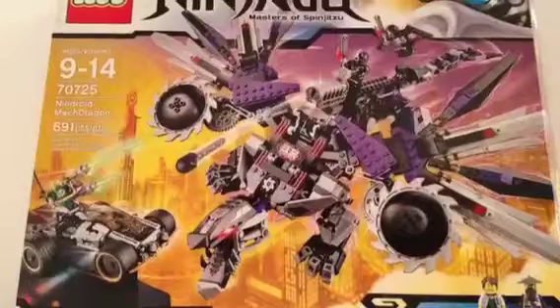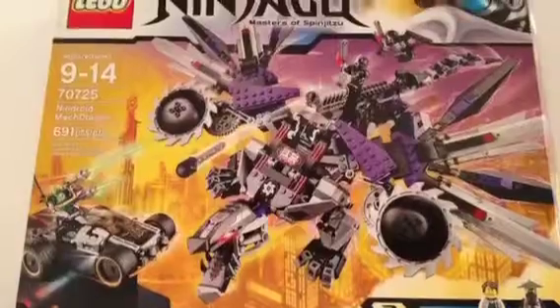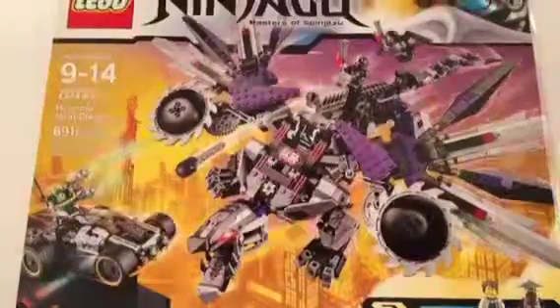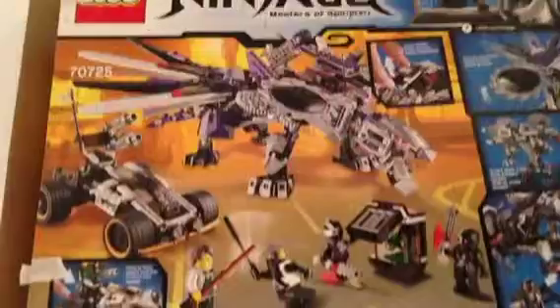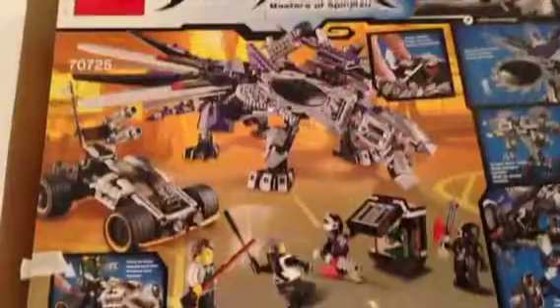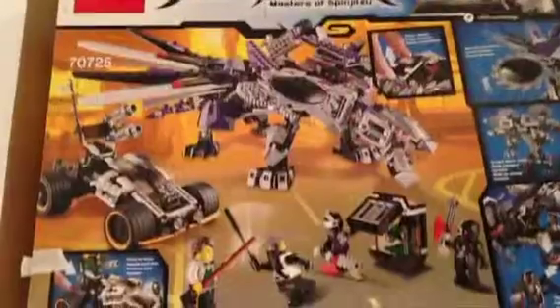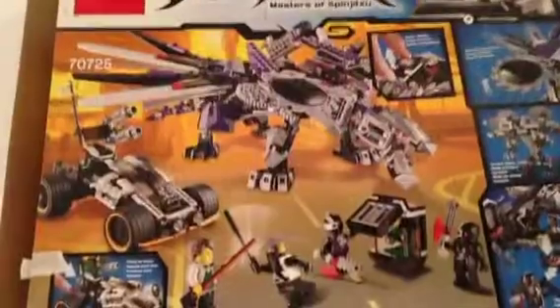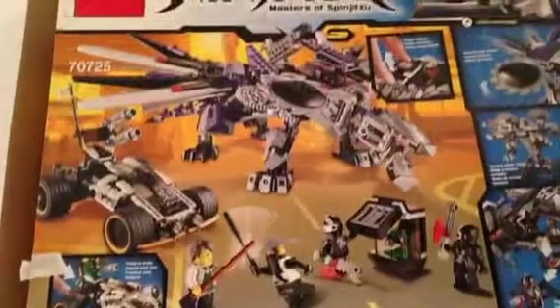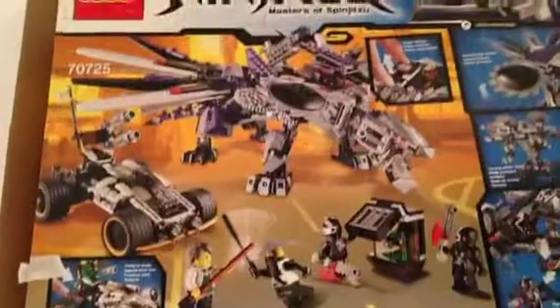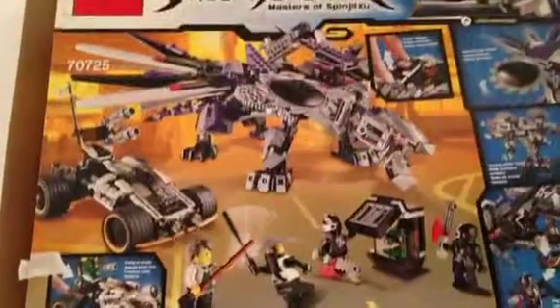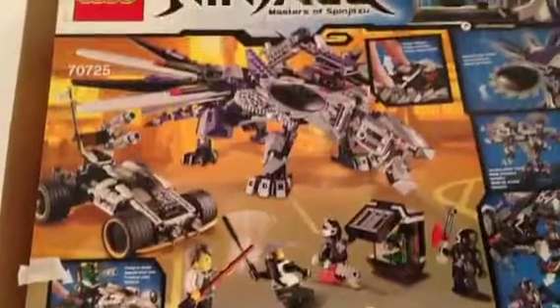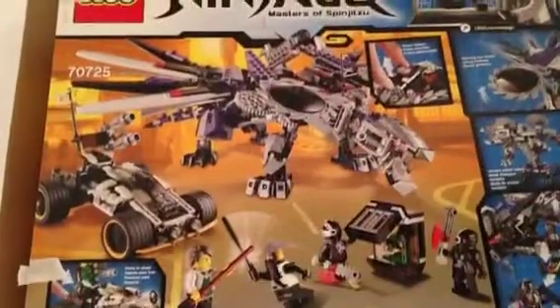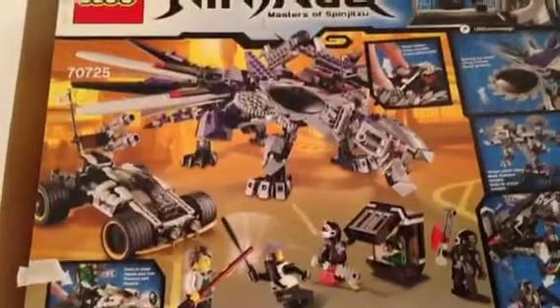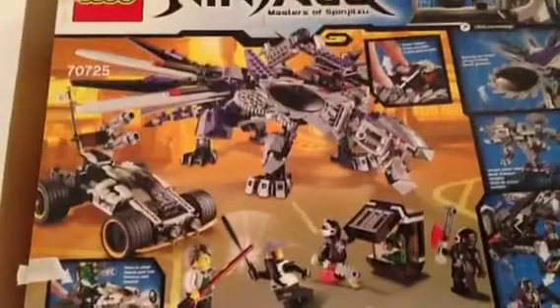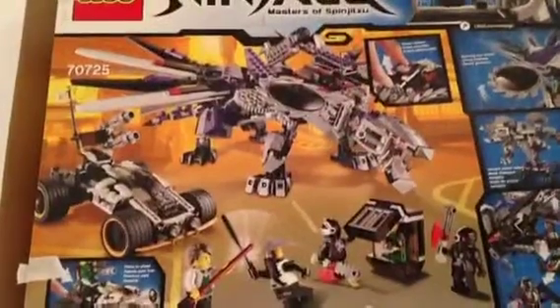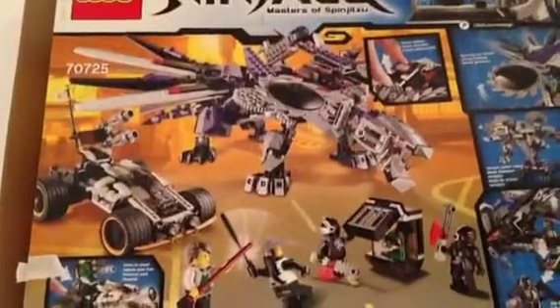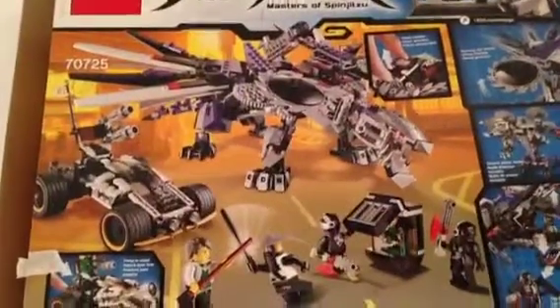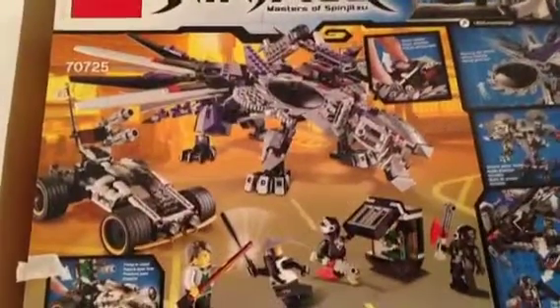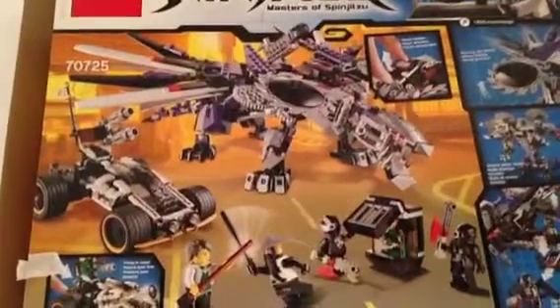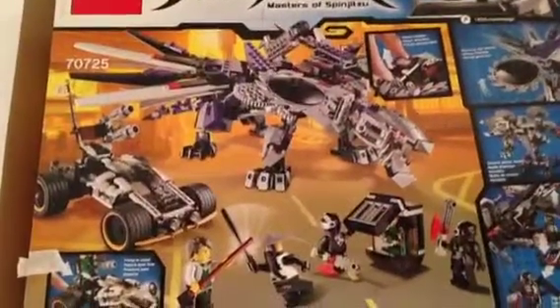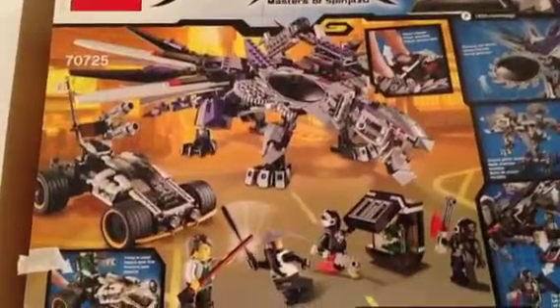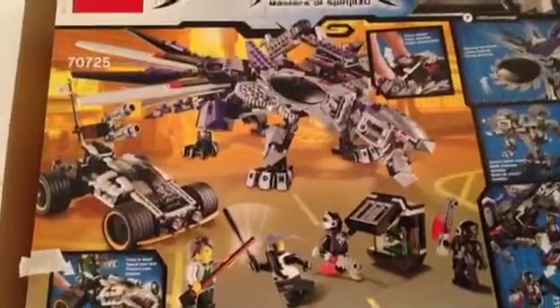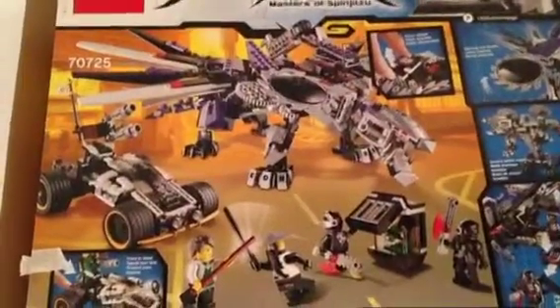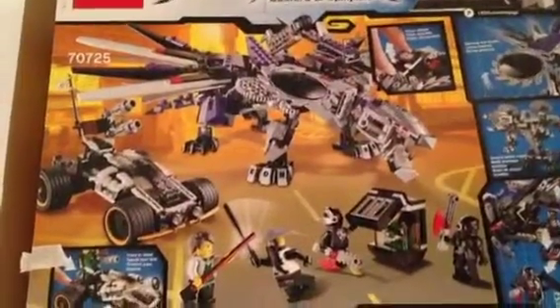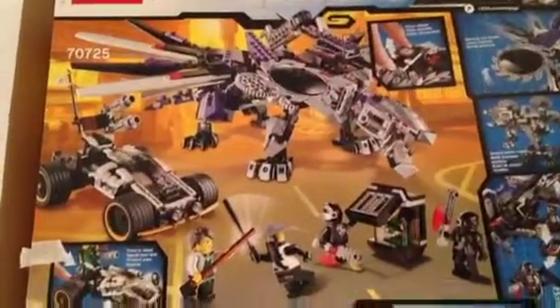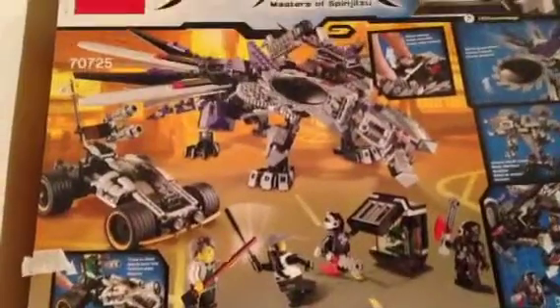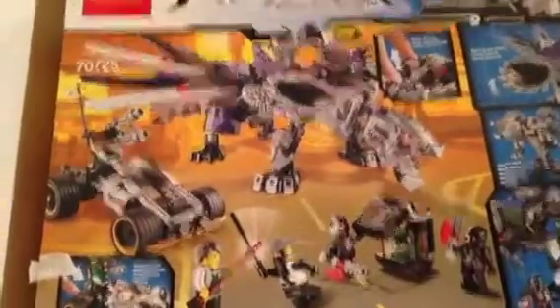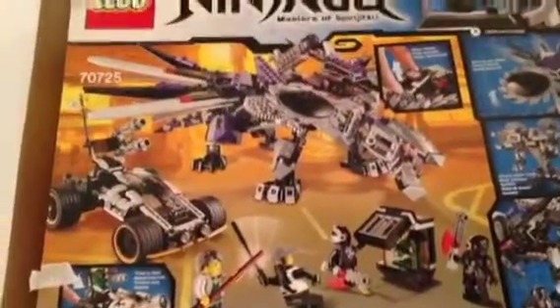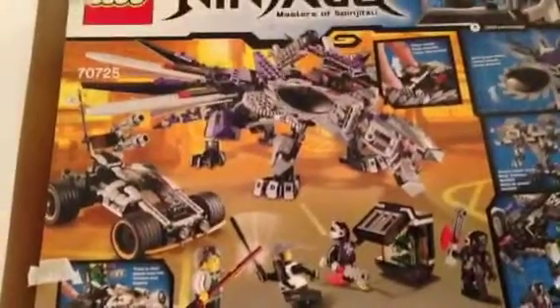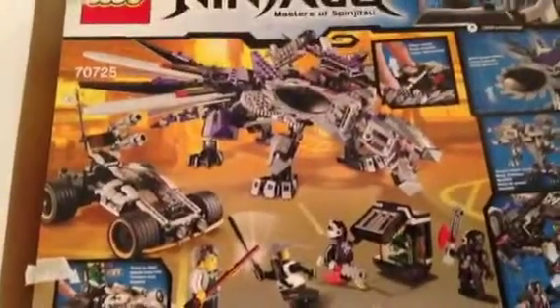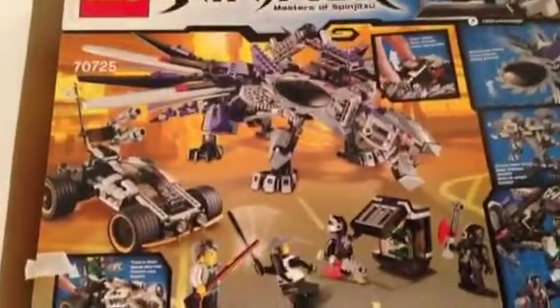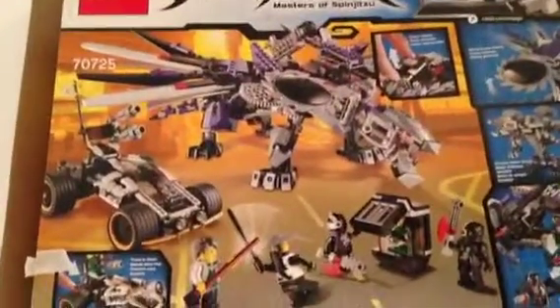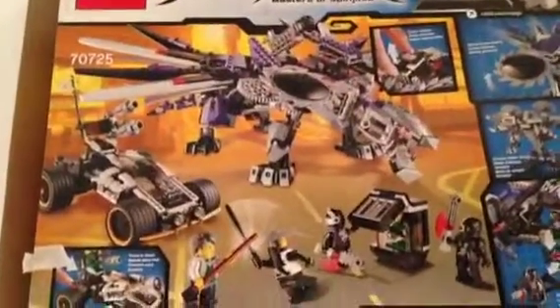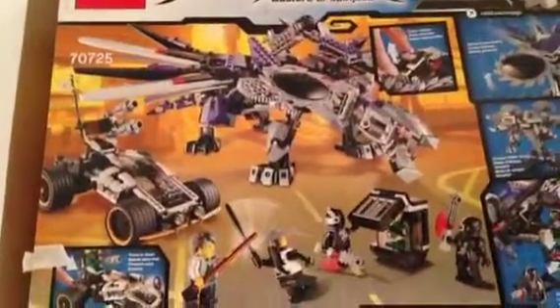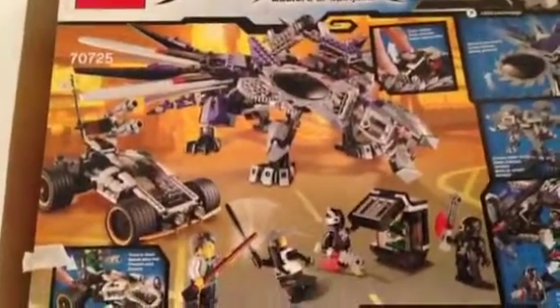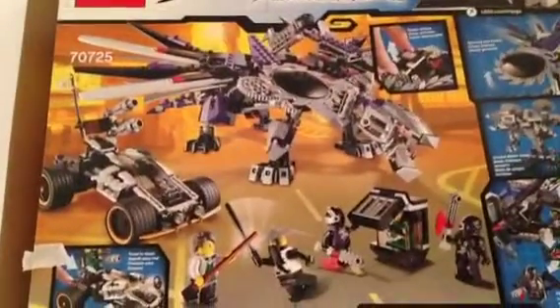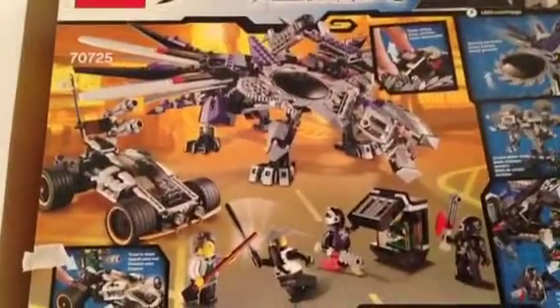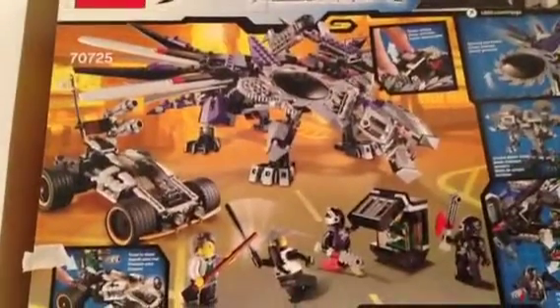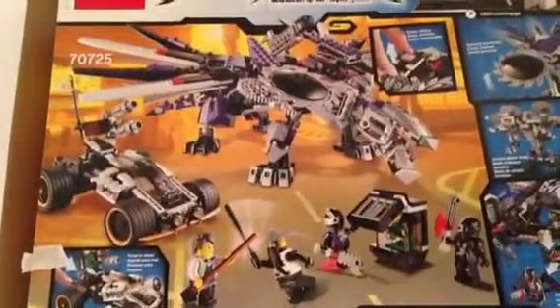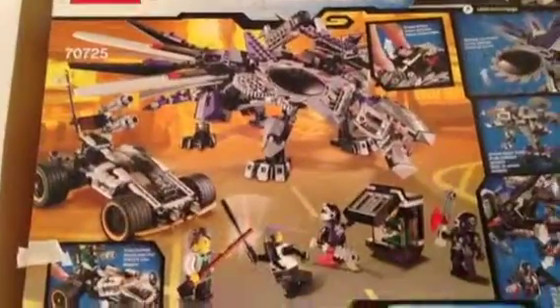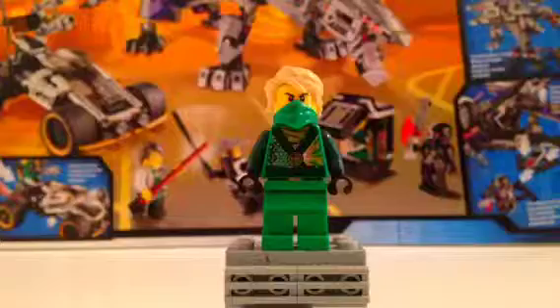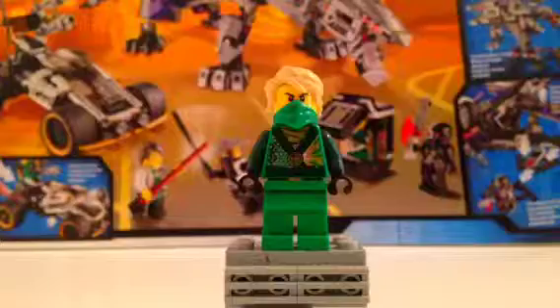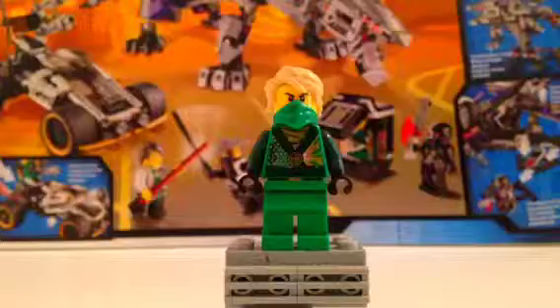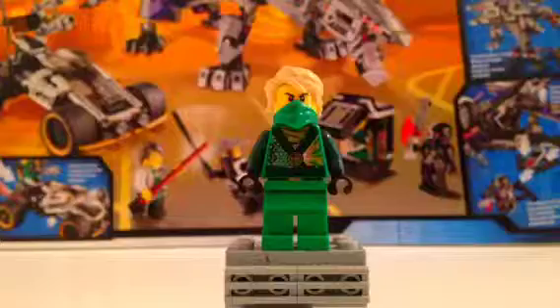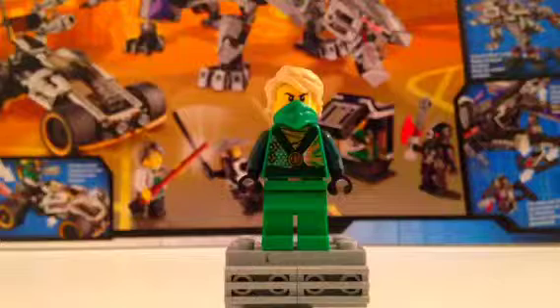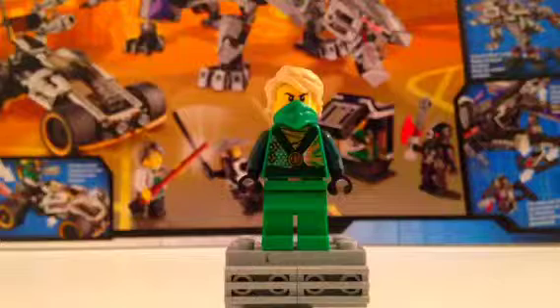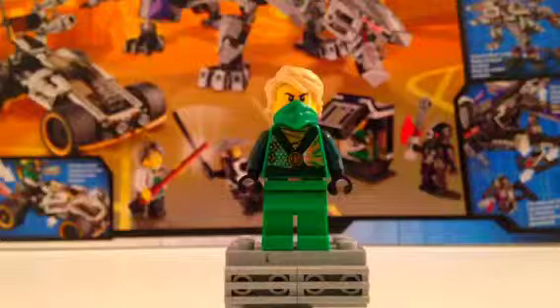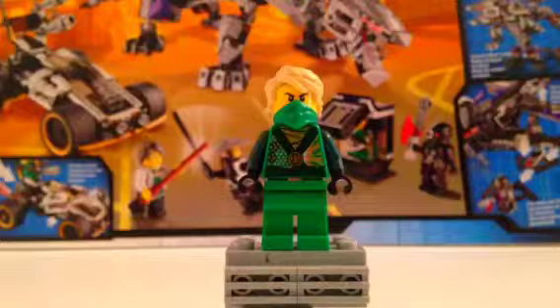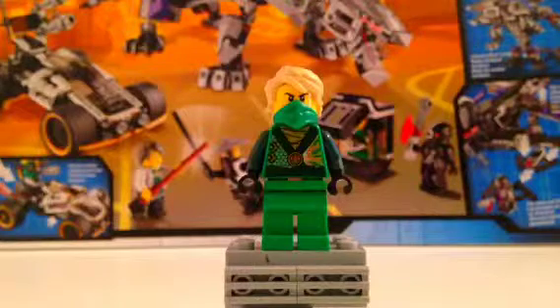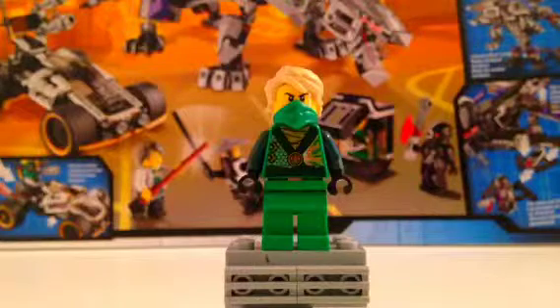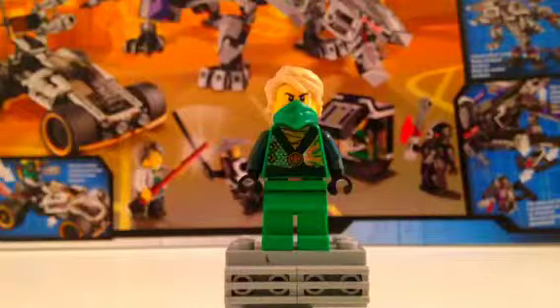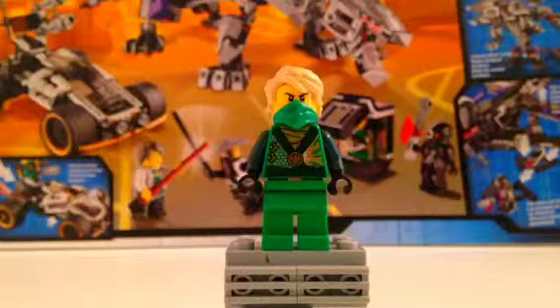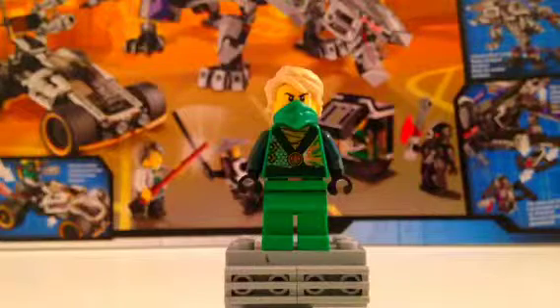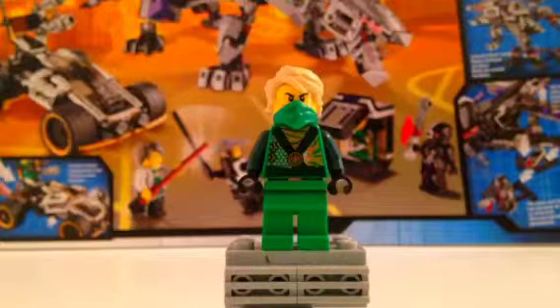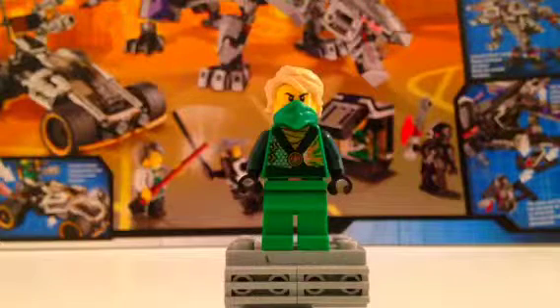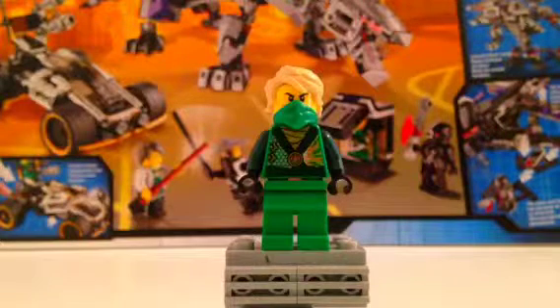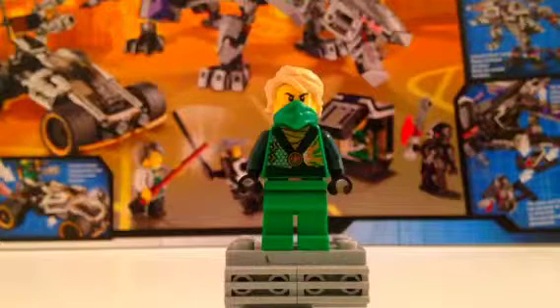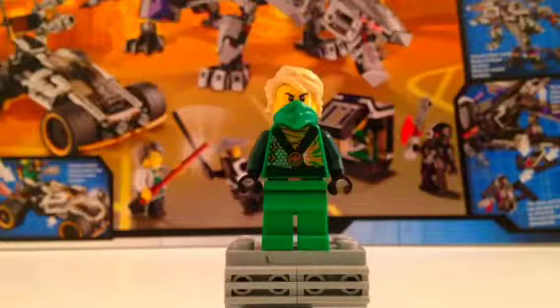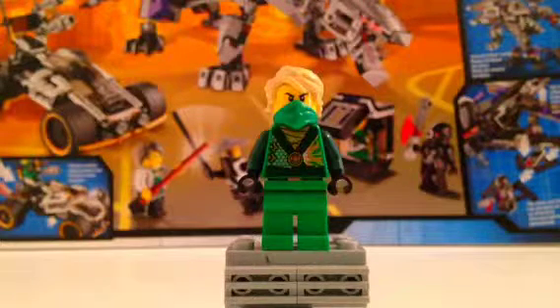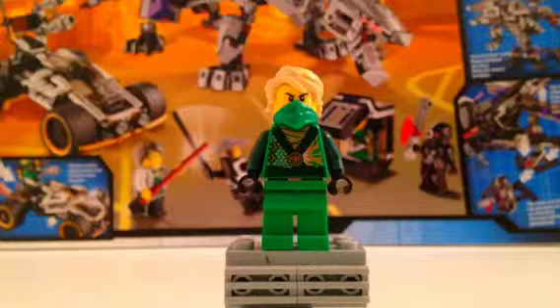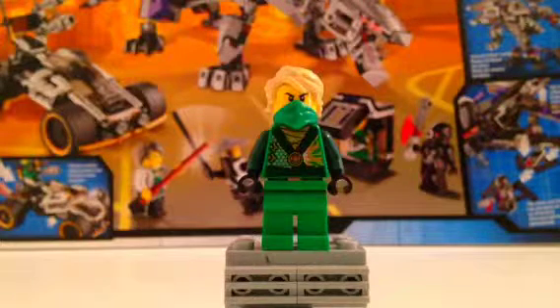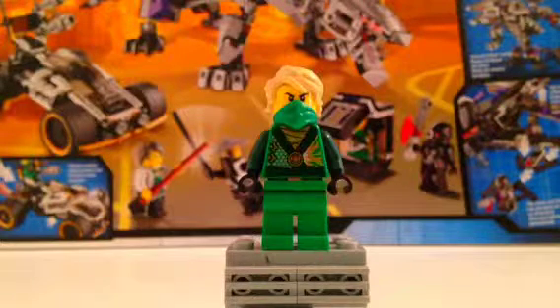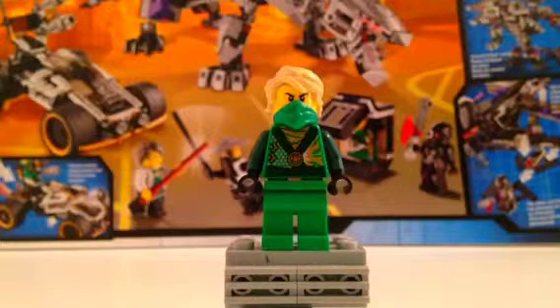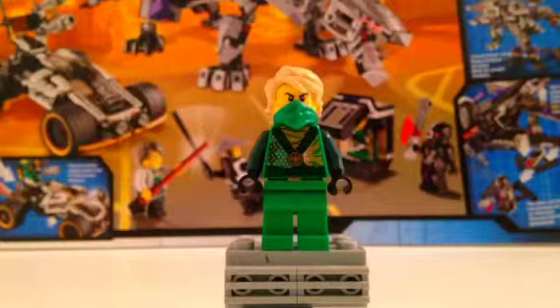There's the back of the box. You can pause to look at it. Now let's go to the minifigures. Here's our first minifigure out of five.